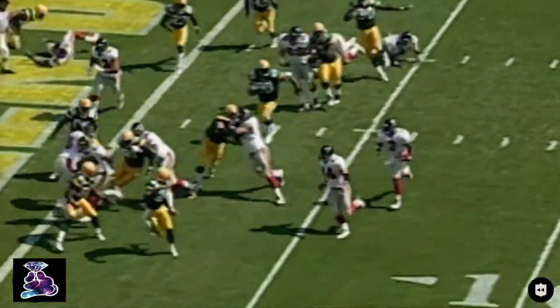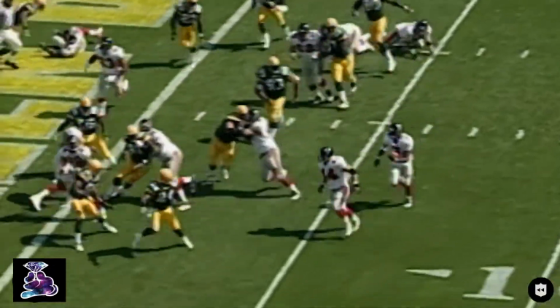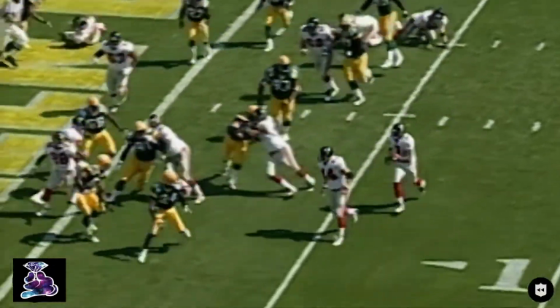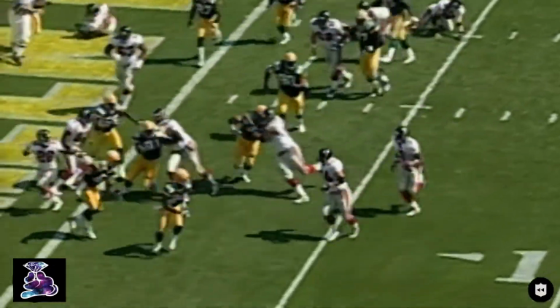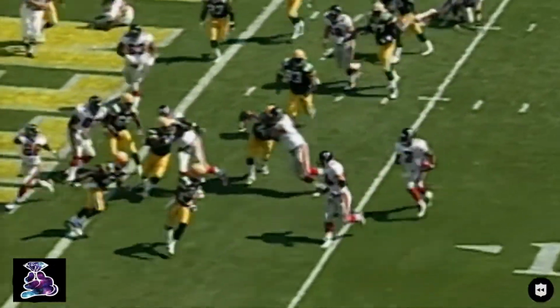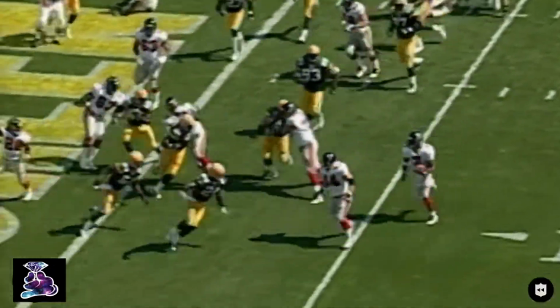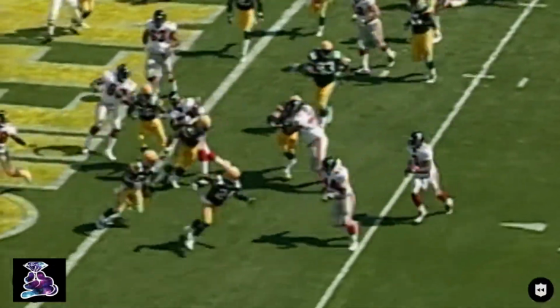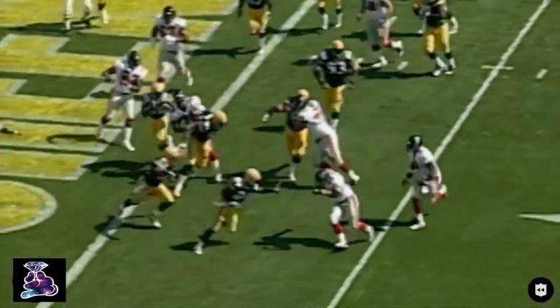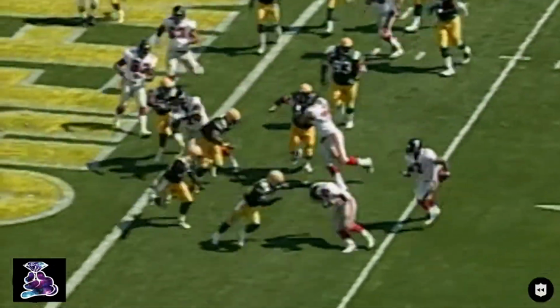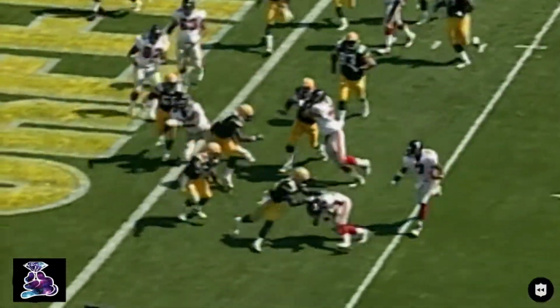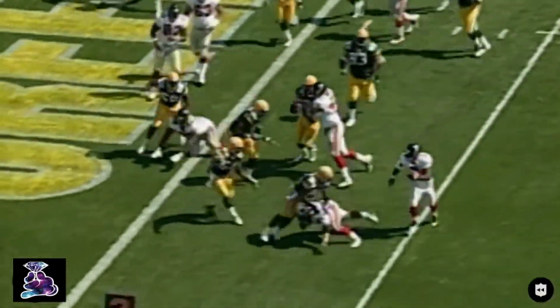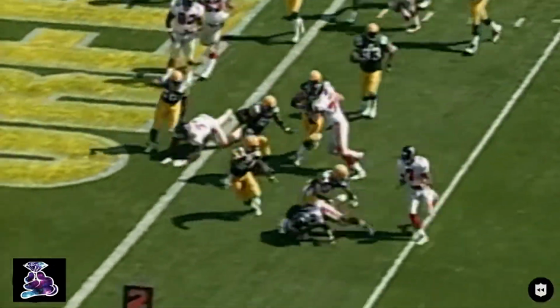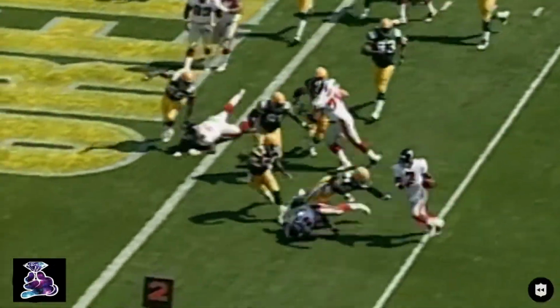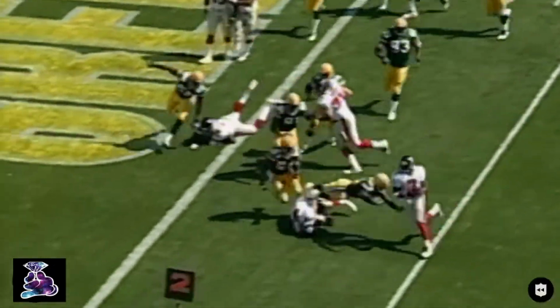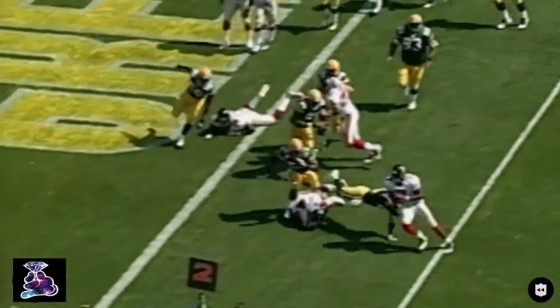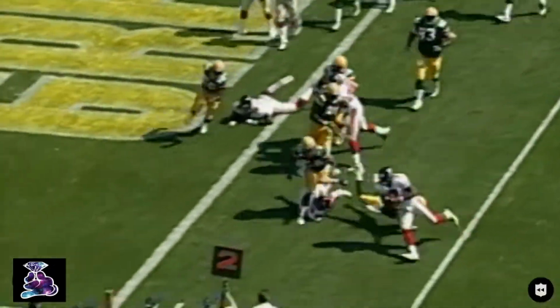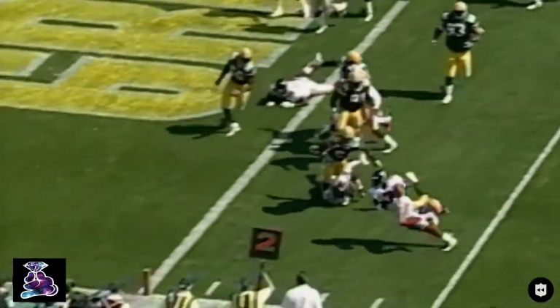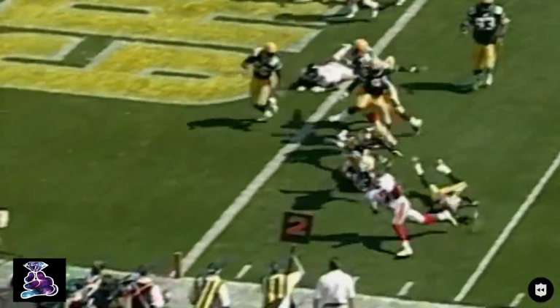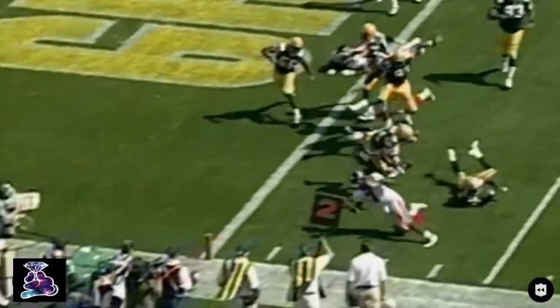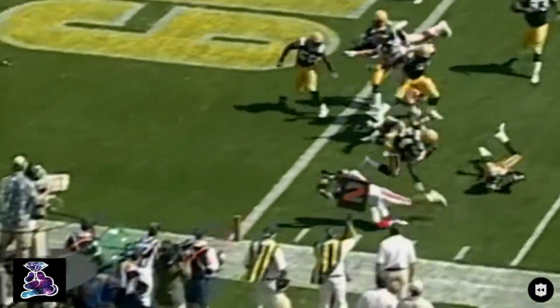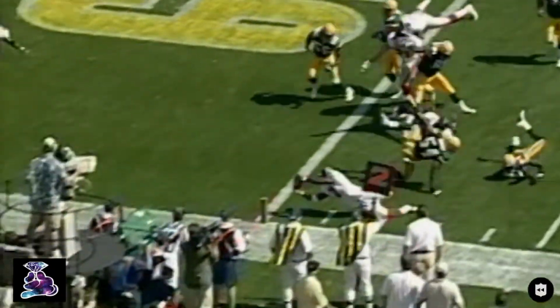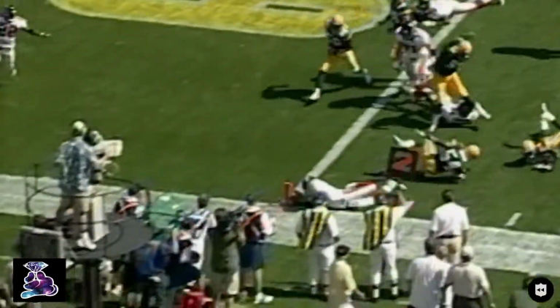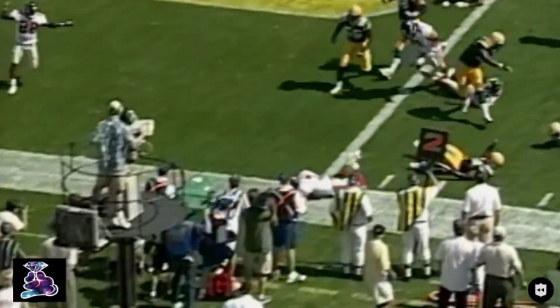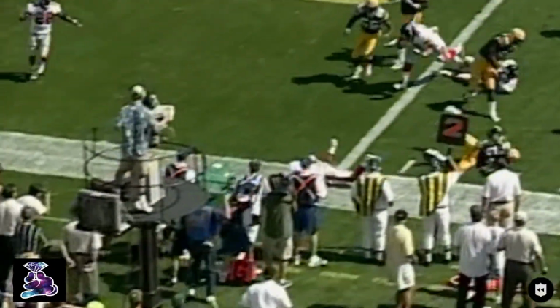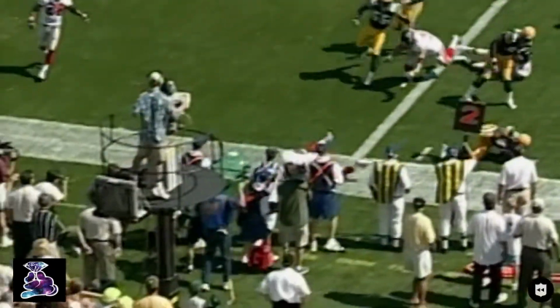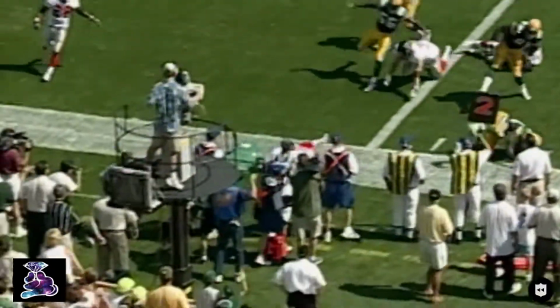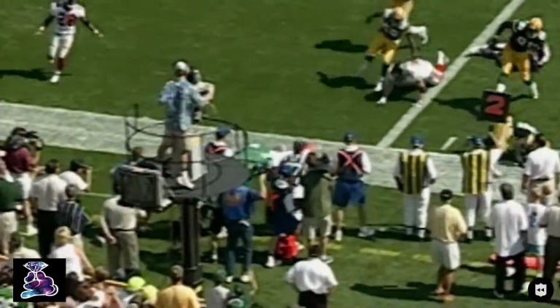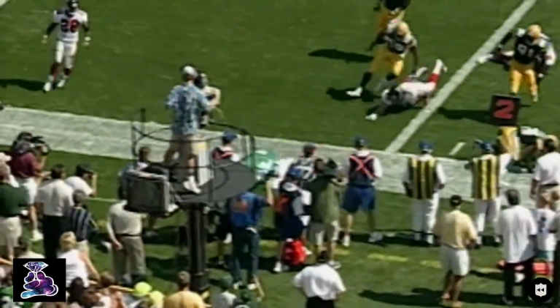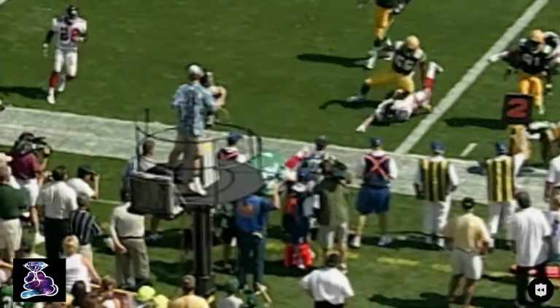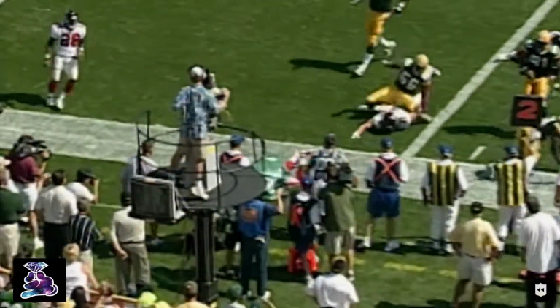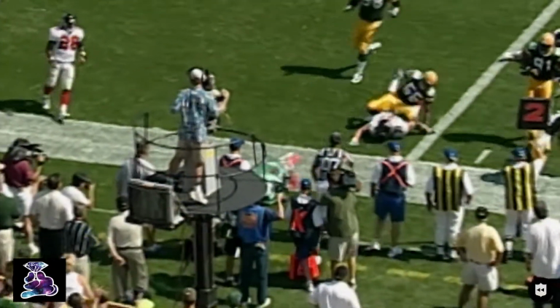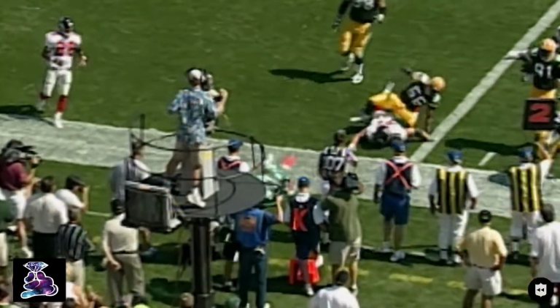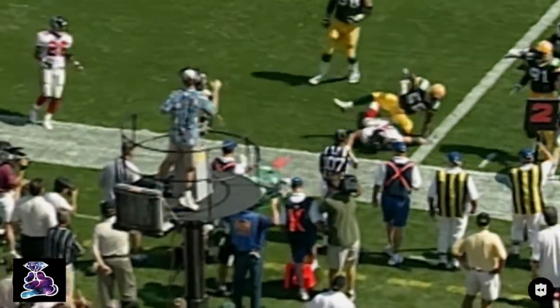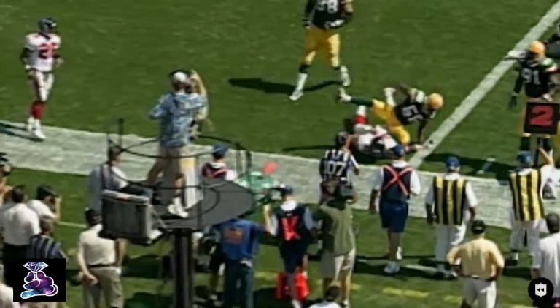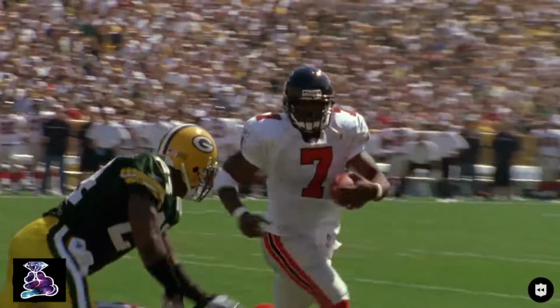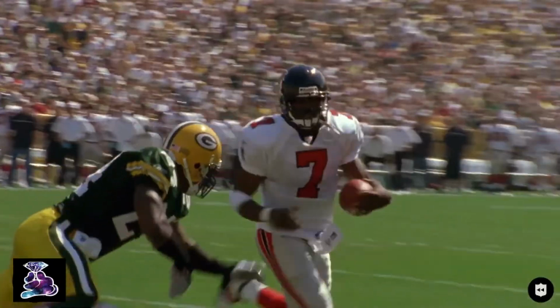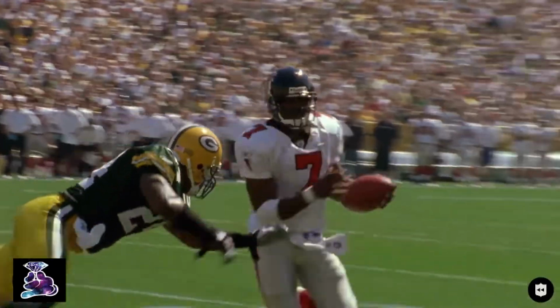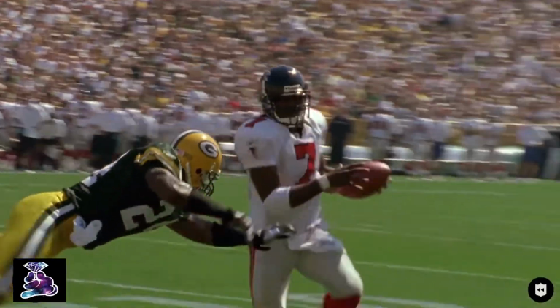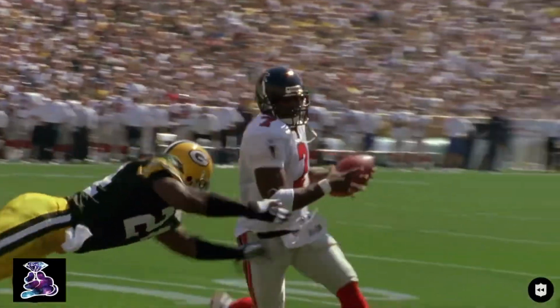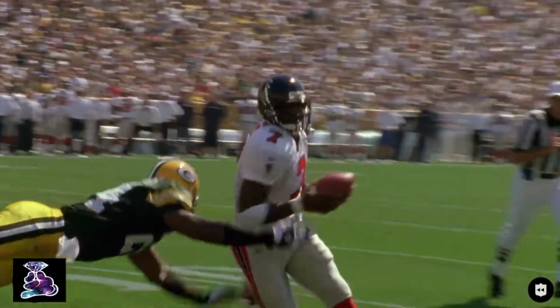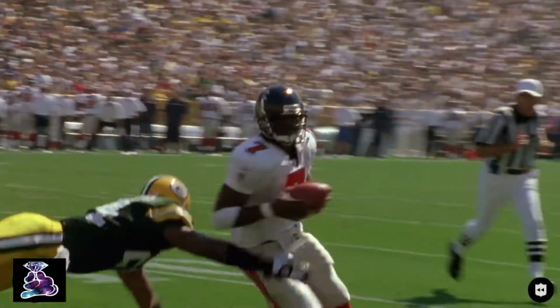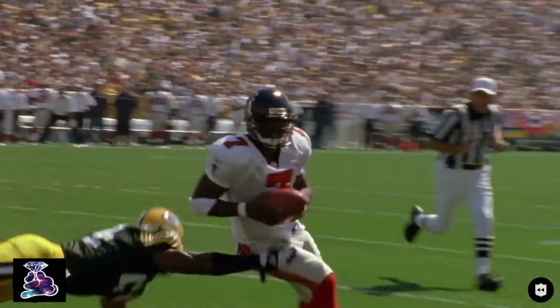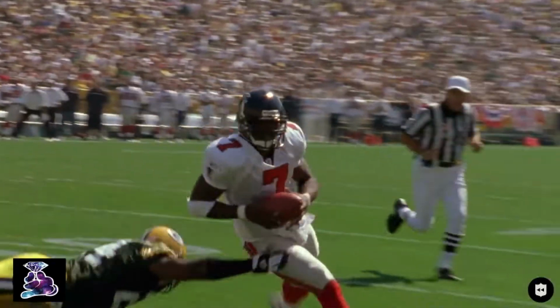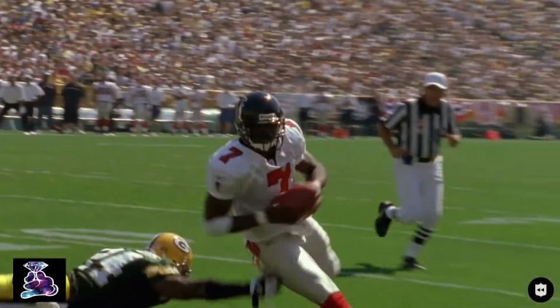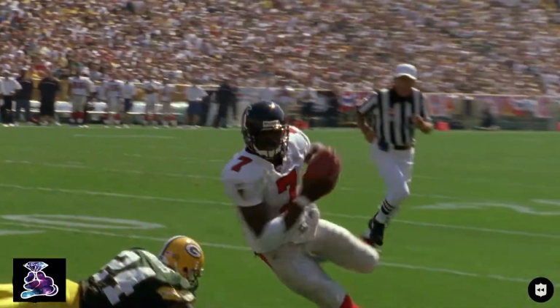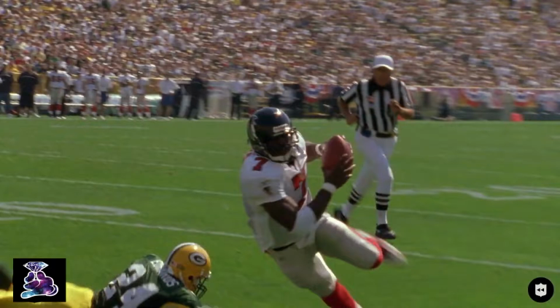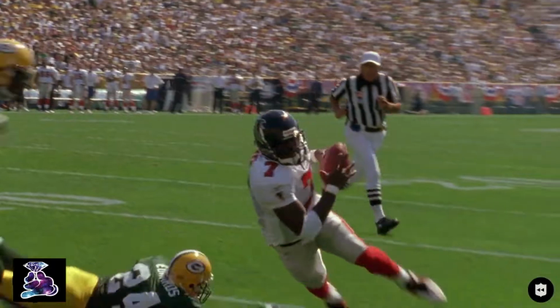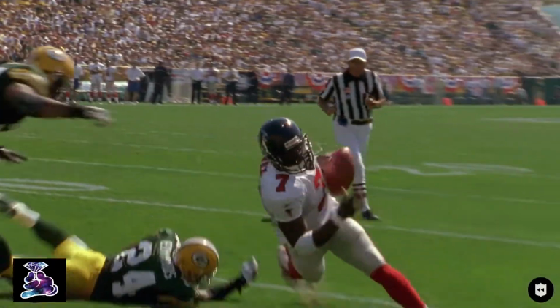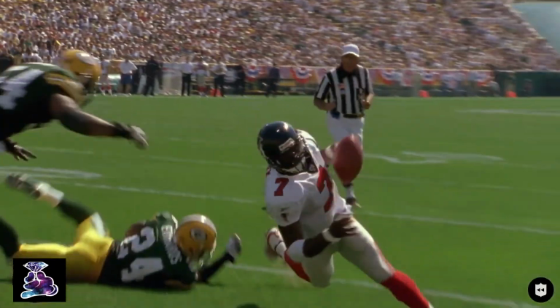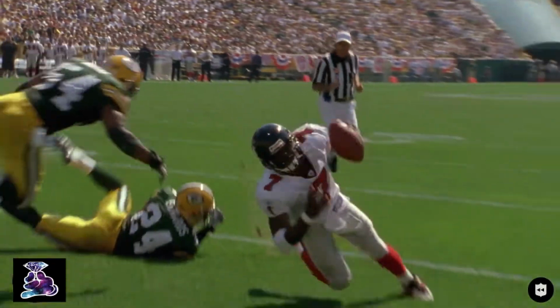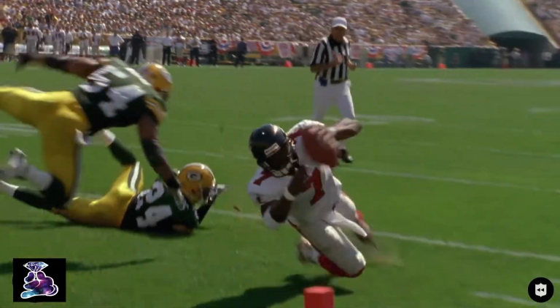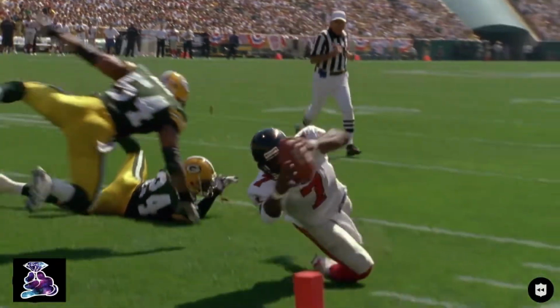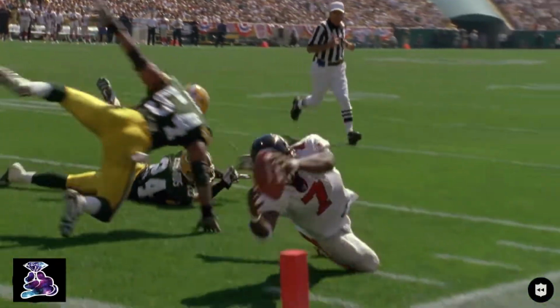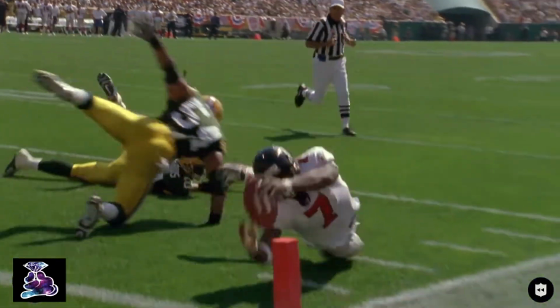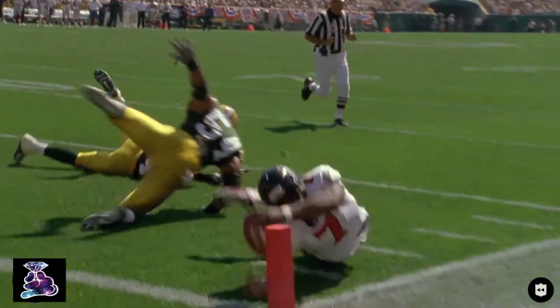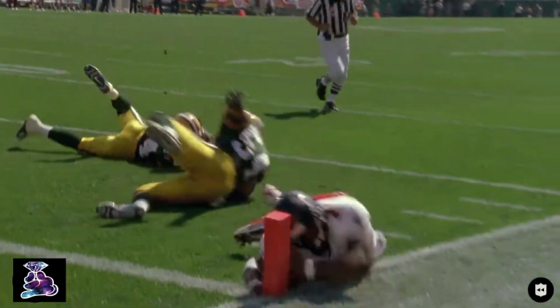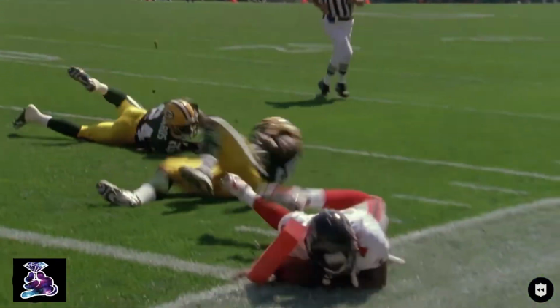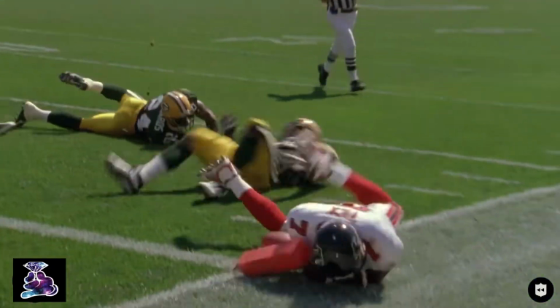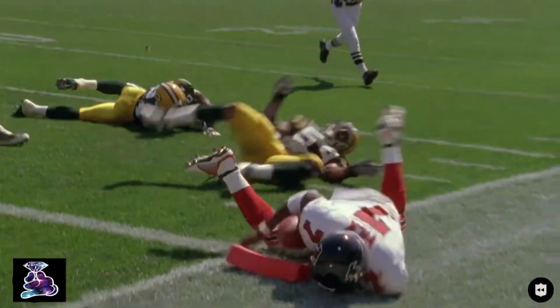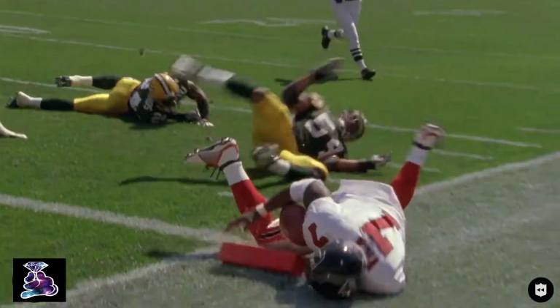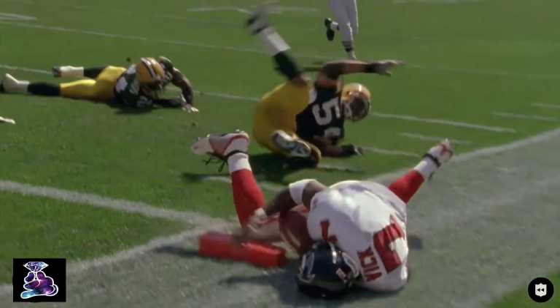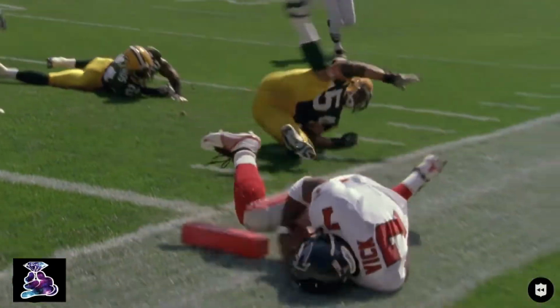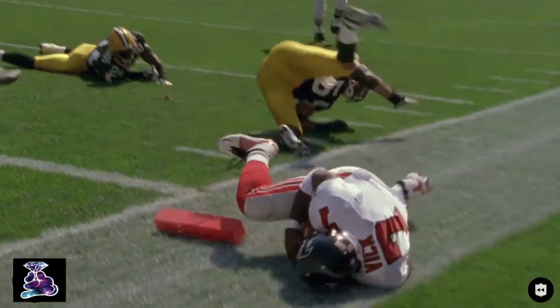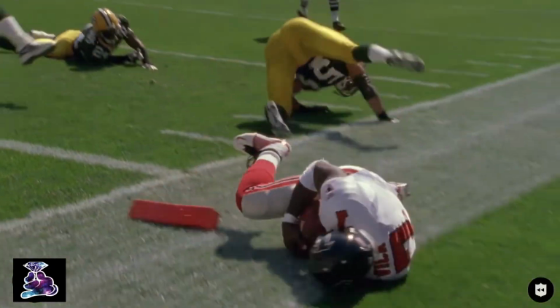Vick with blockers in front of him towards the corner of the end zone. No signal yet — Touchdown! And on the Falcons.